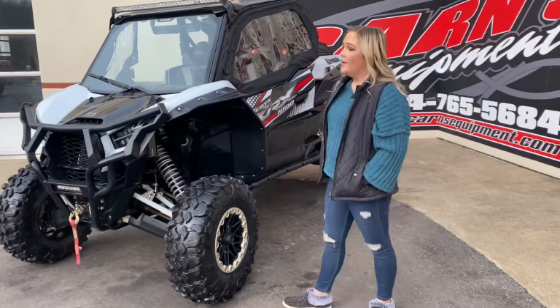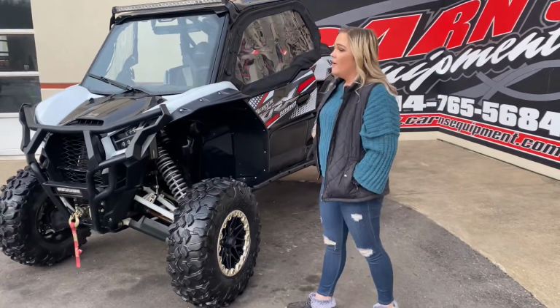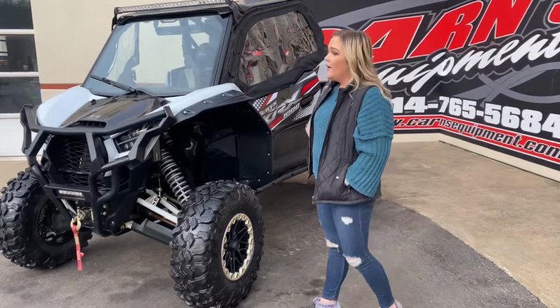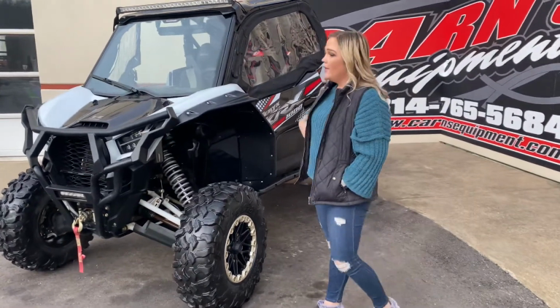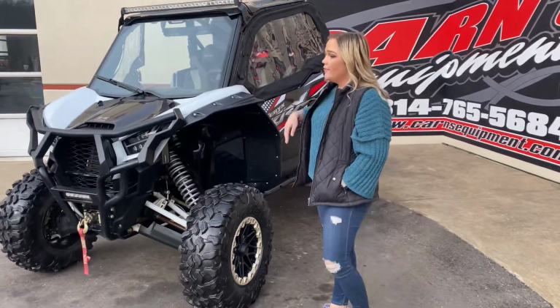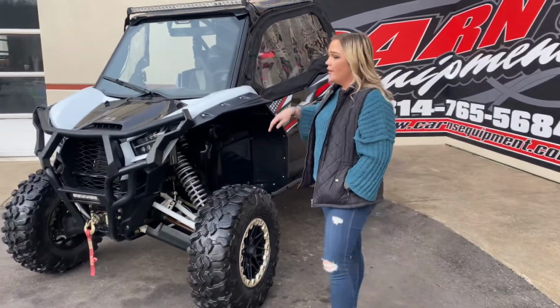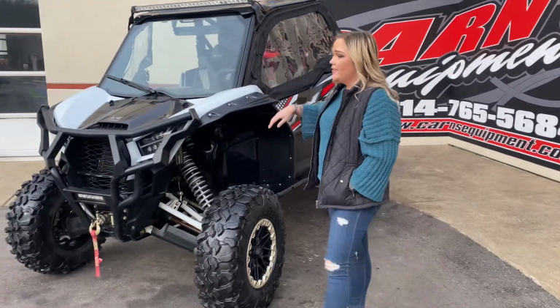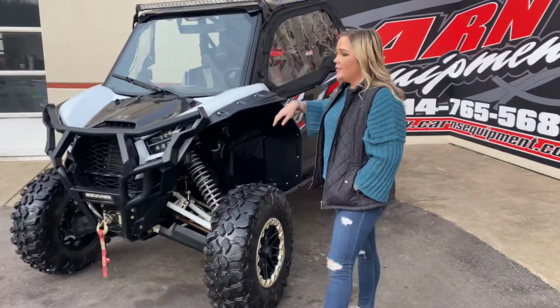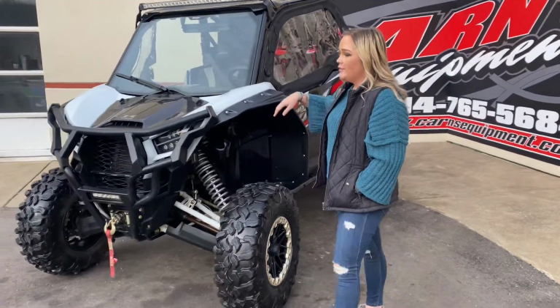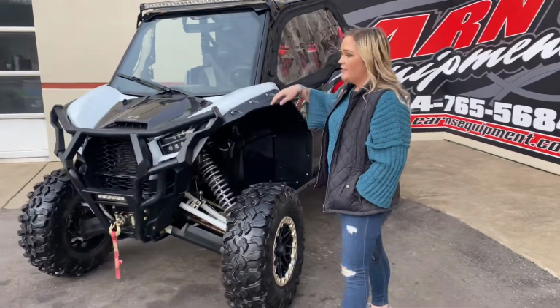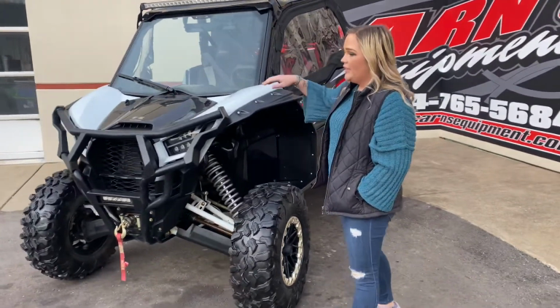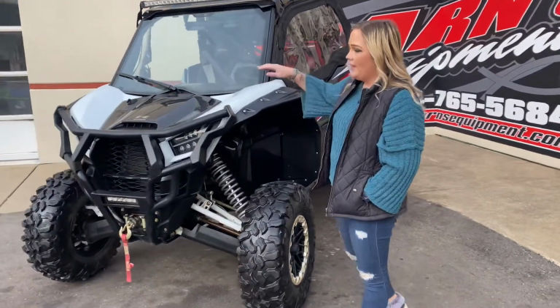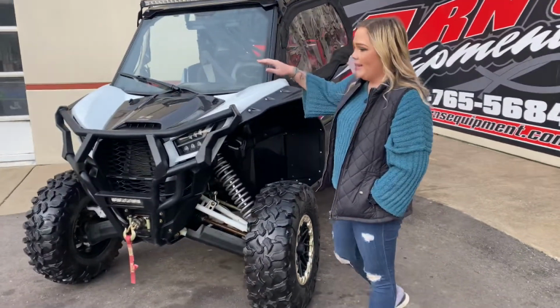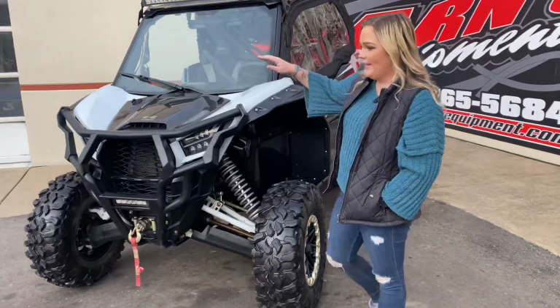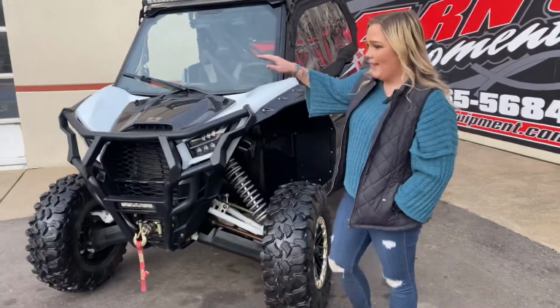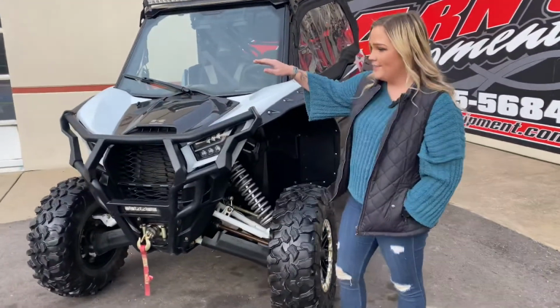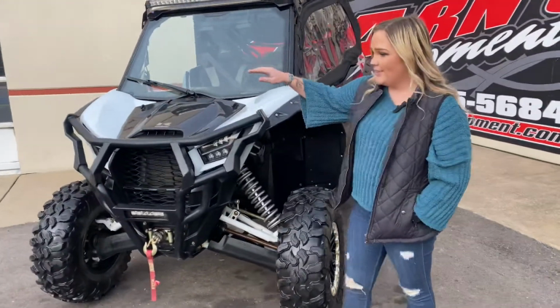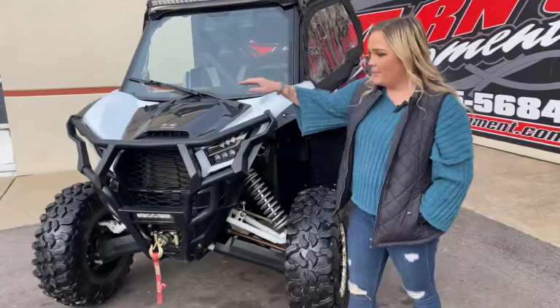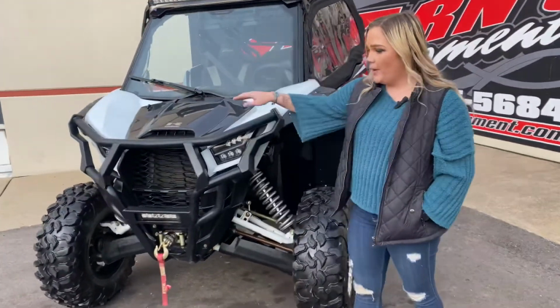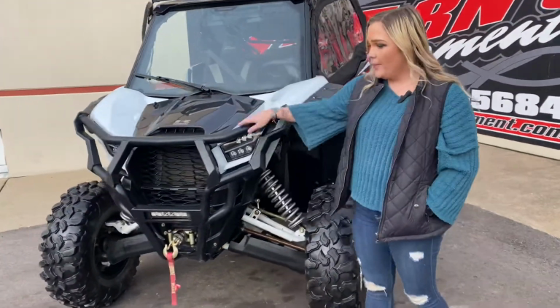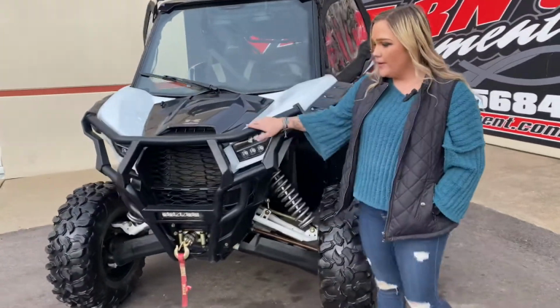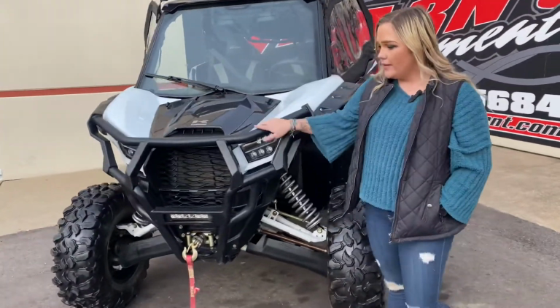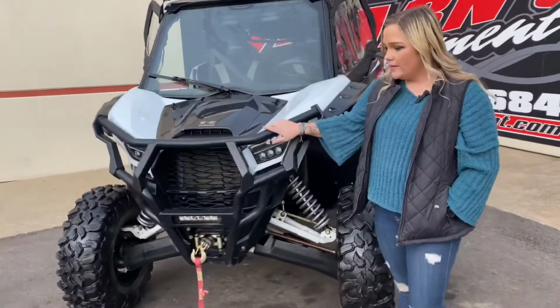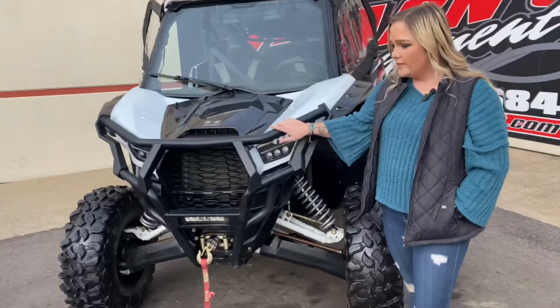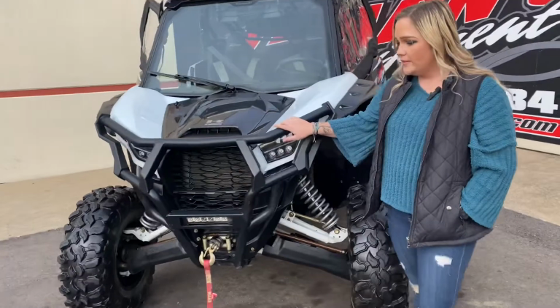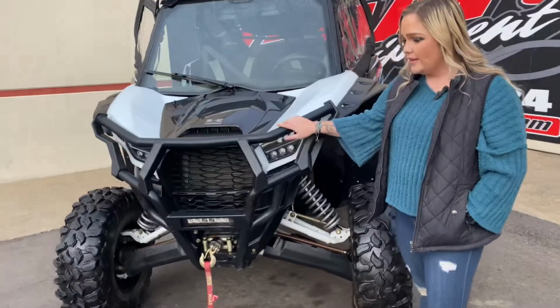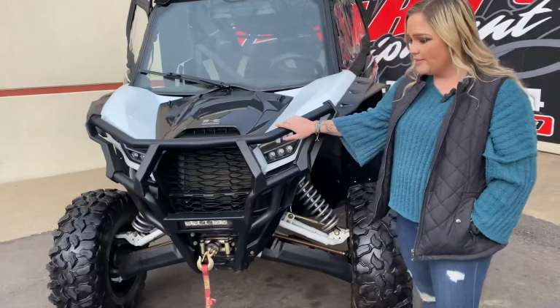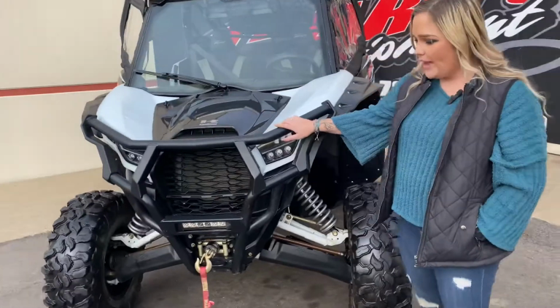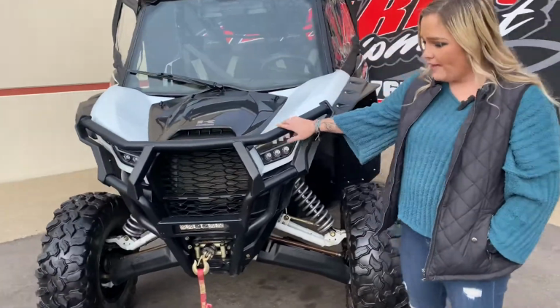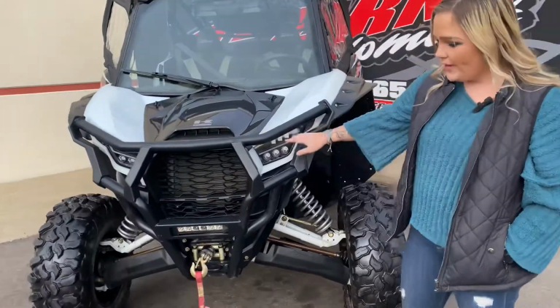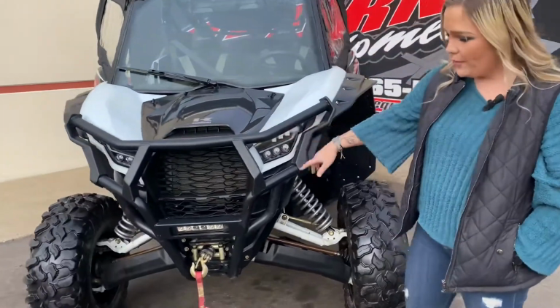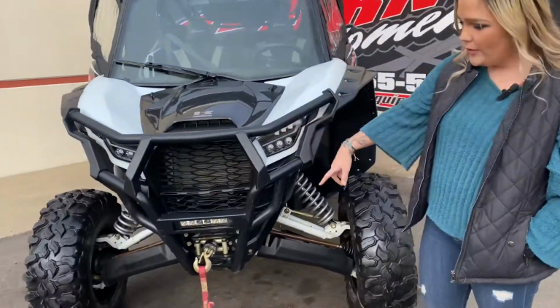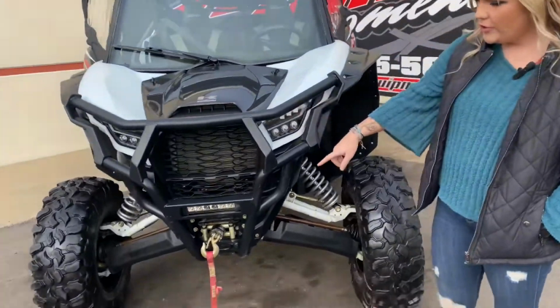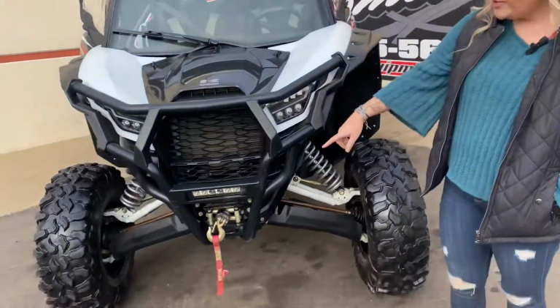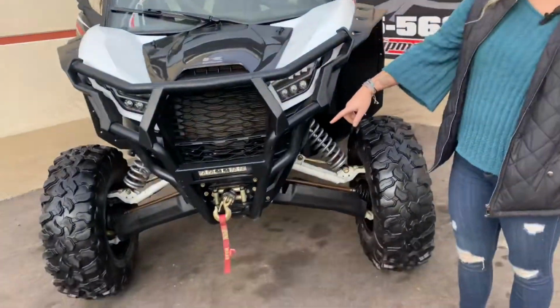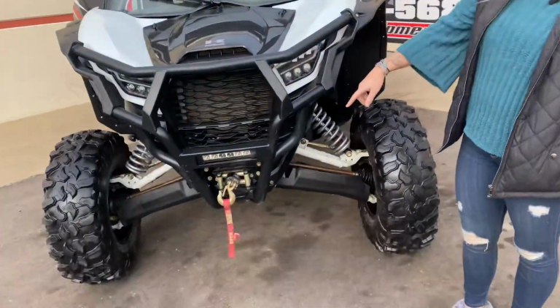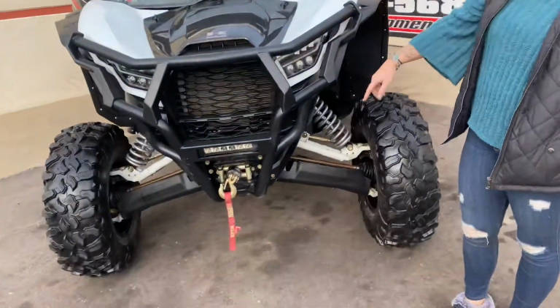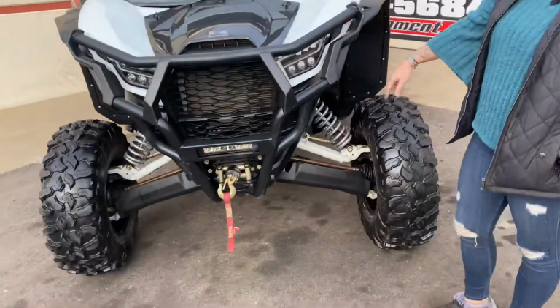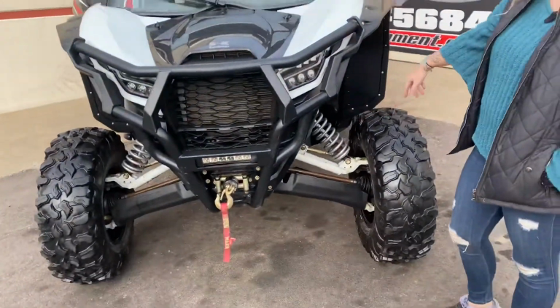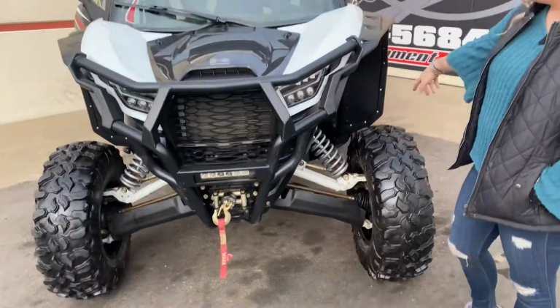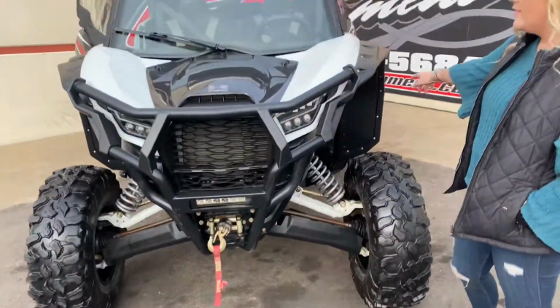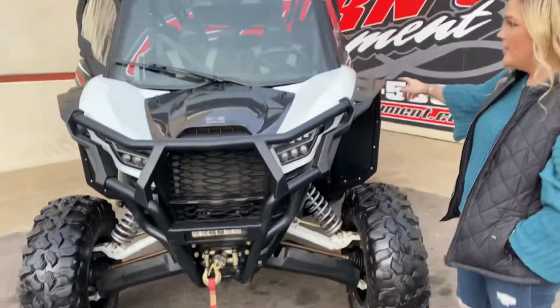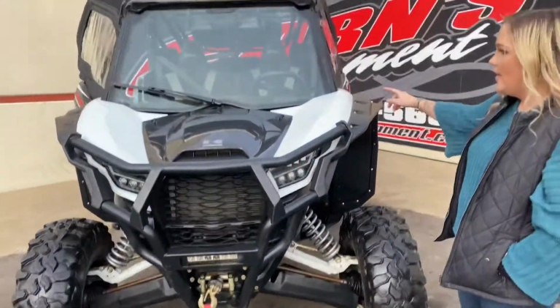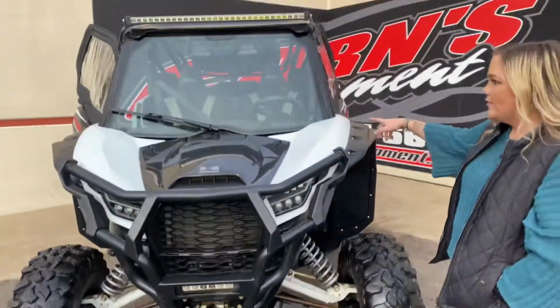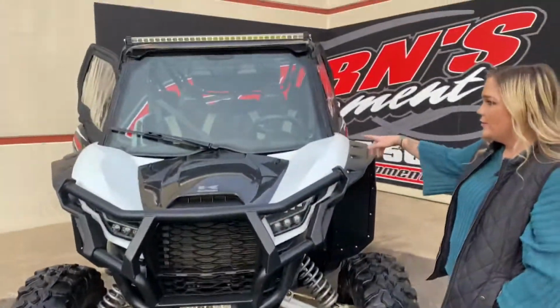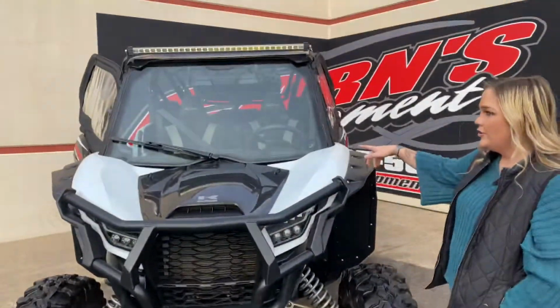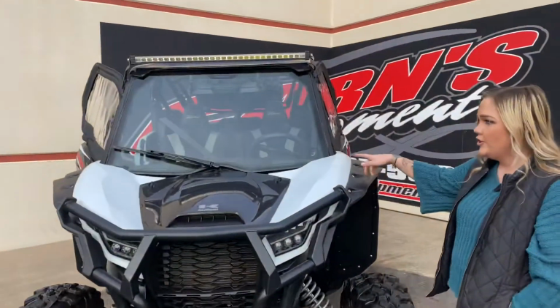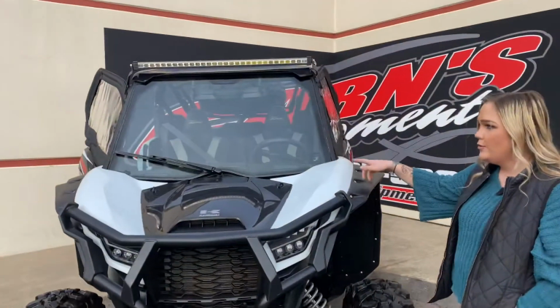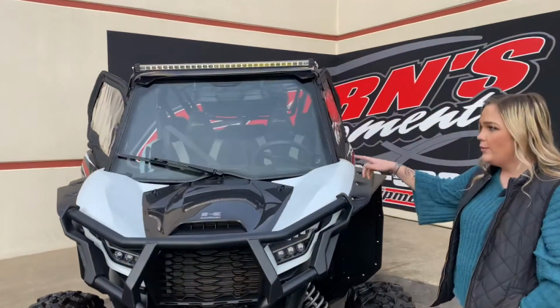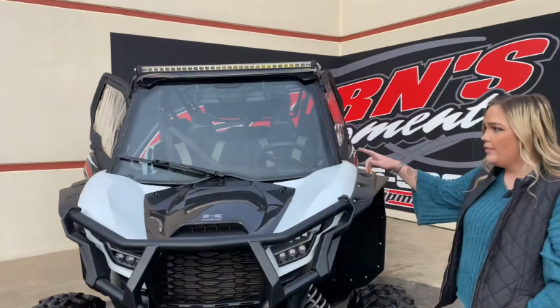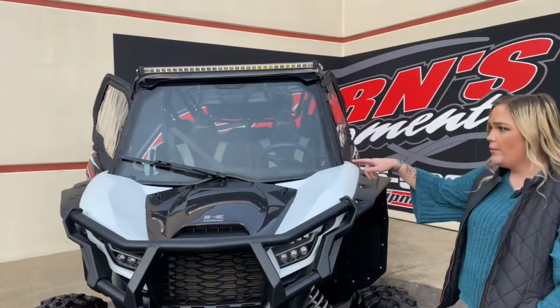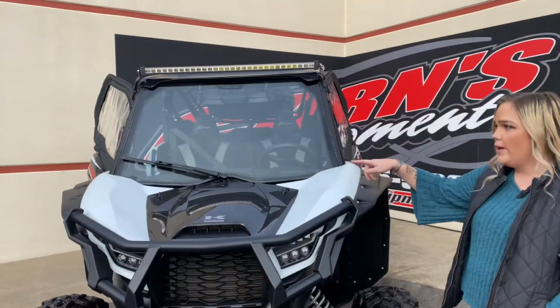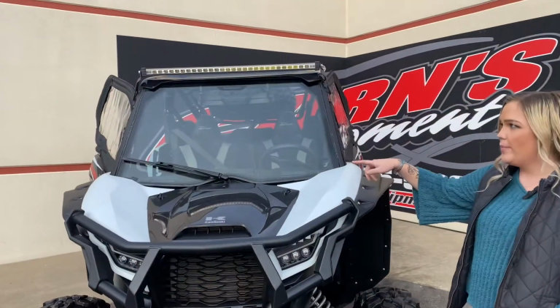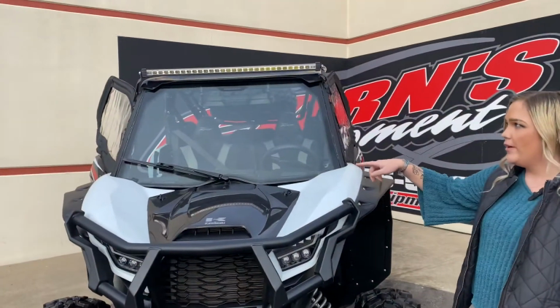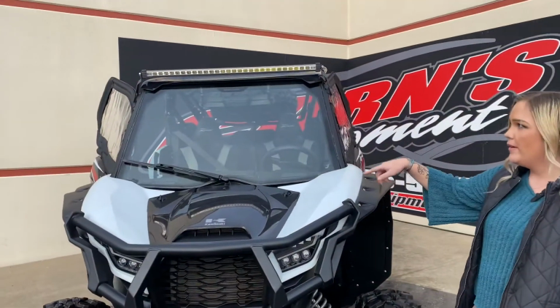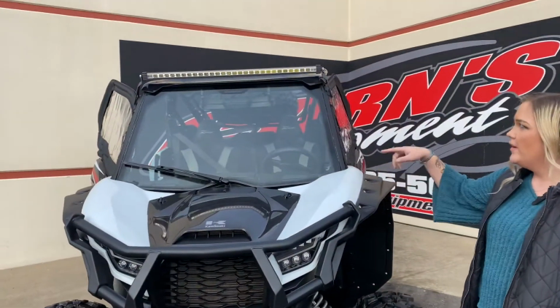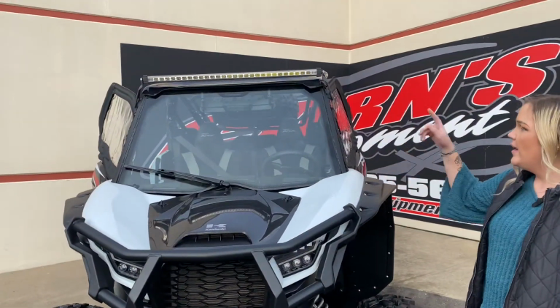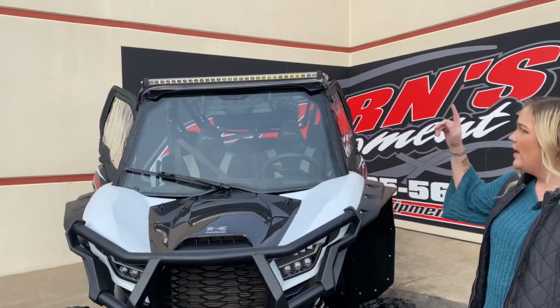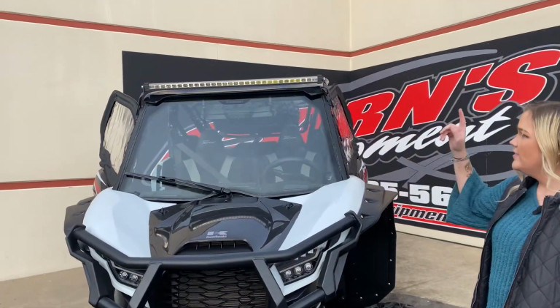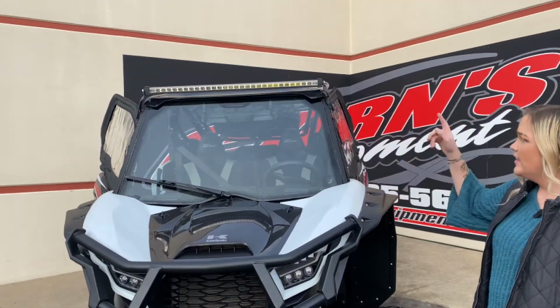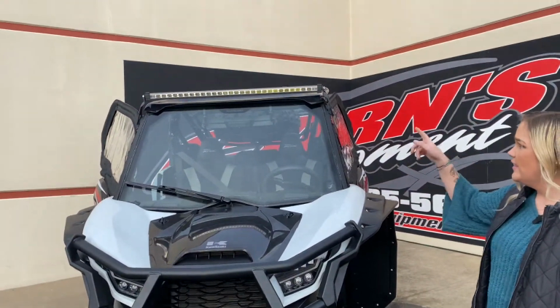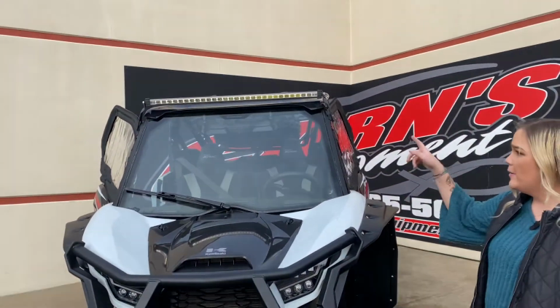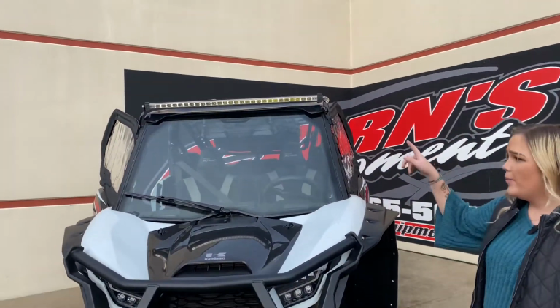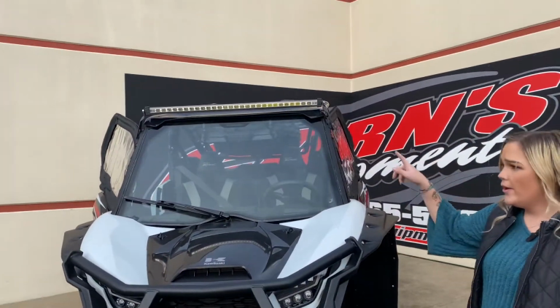On the front, you can see it has a bumper, it does have a winch on the front, it has a glass windshield with the wiper, and it has a light bar.